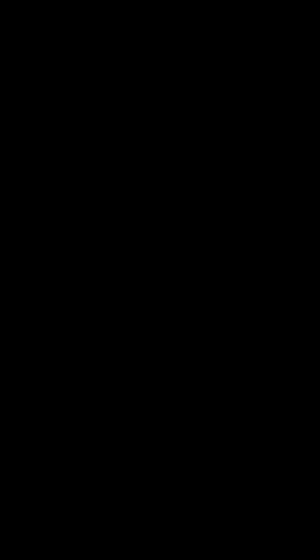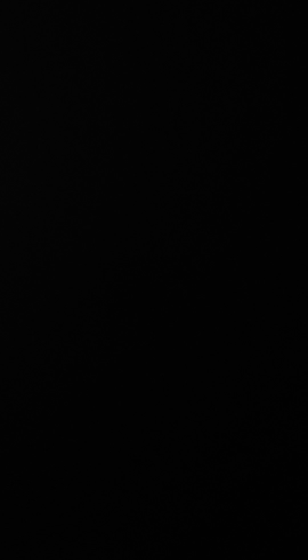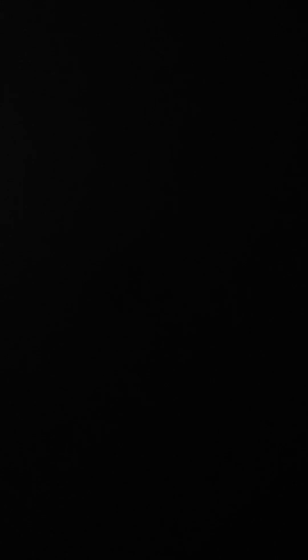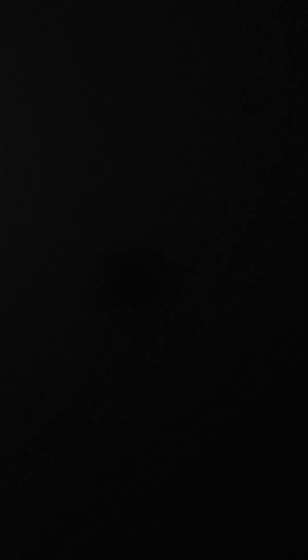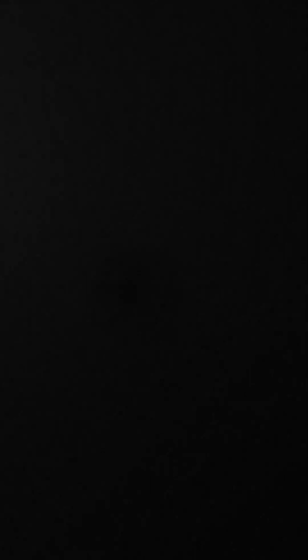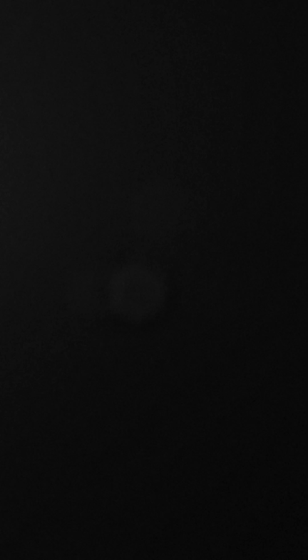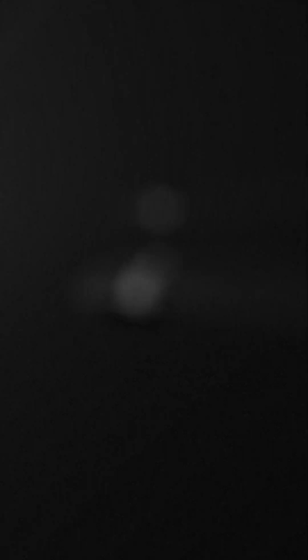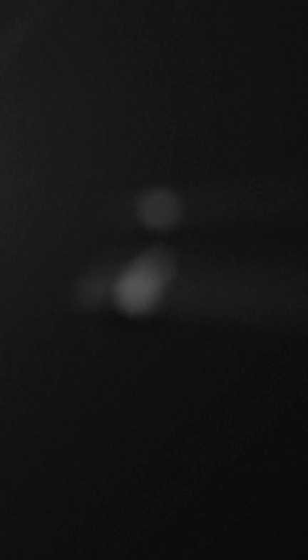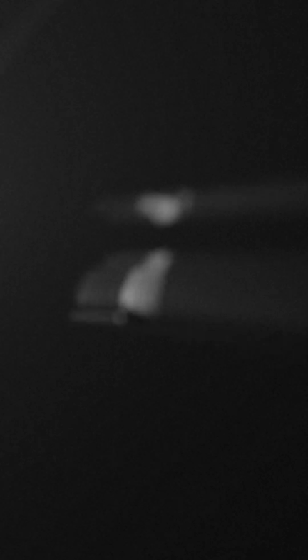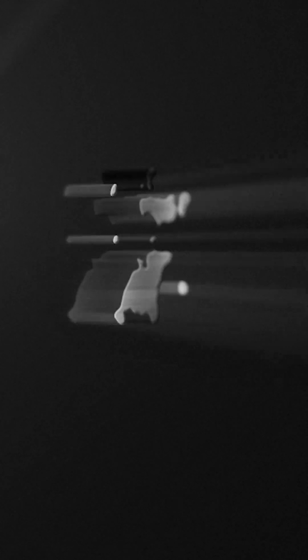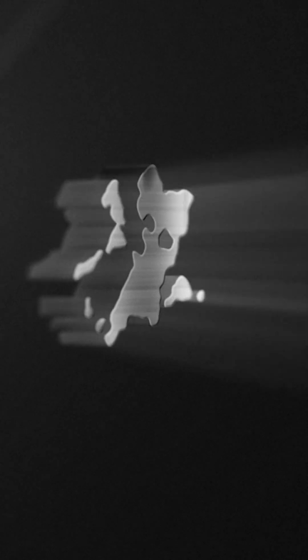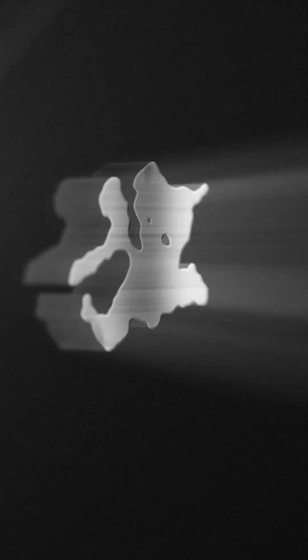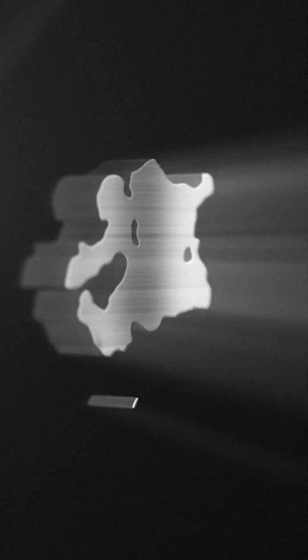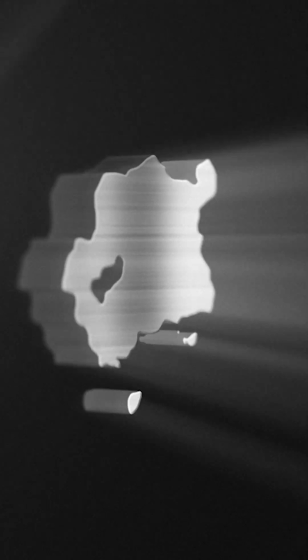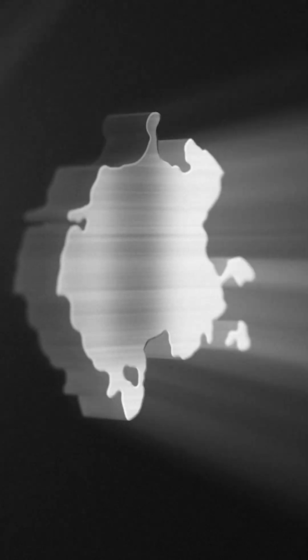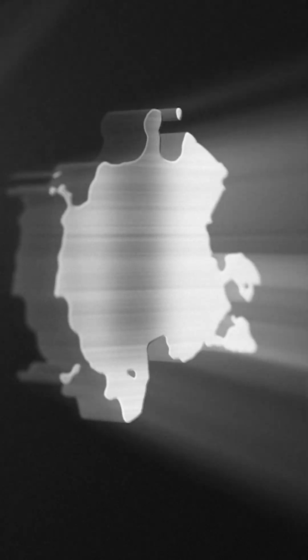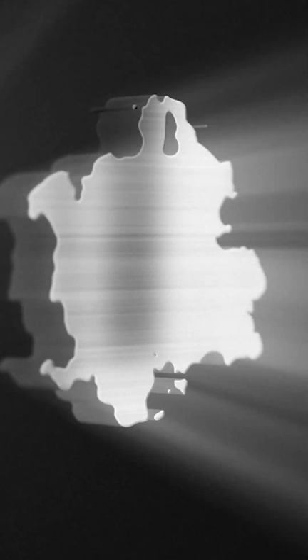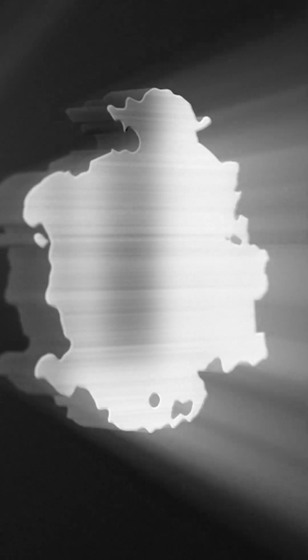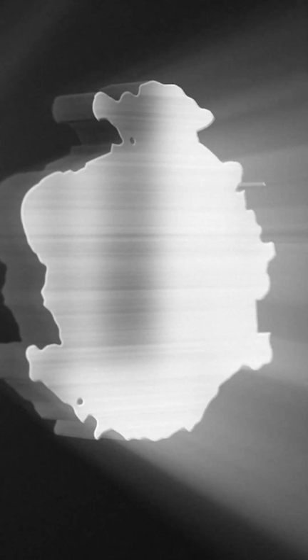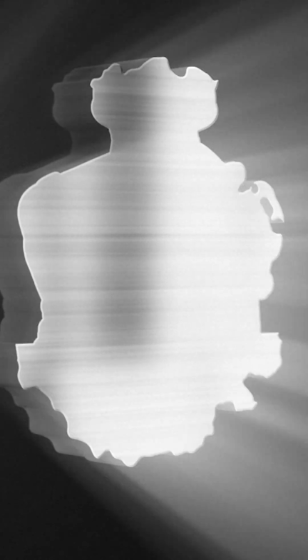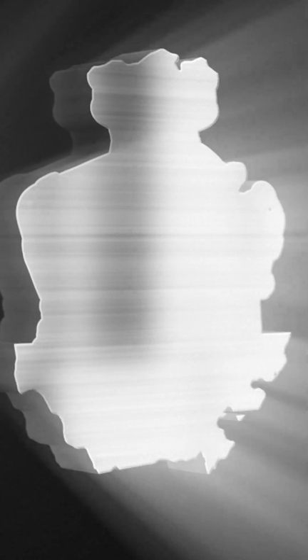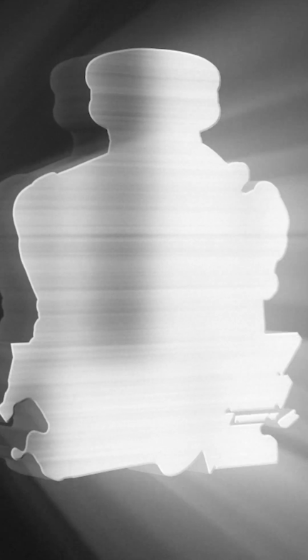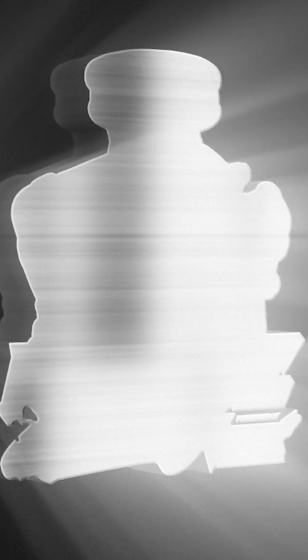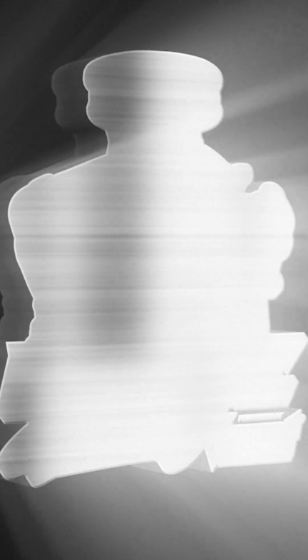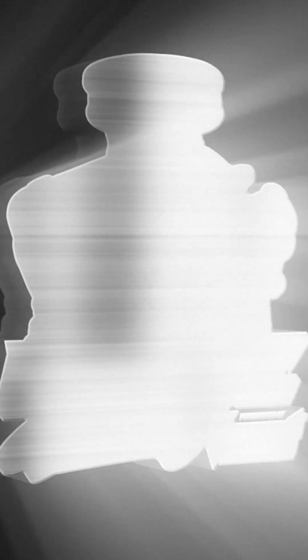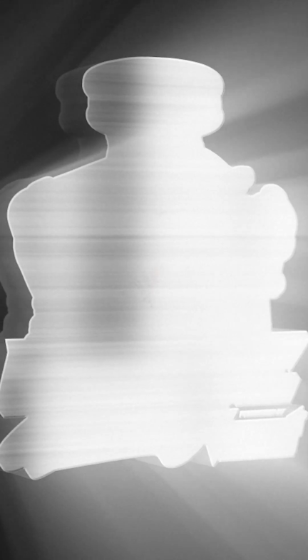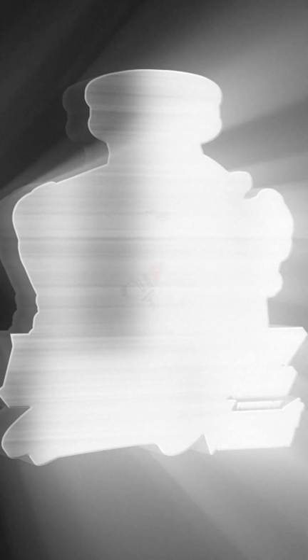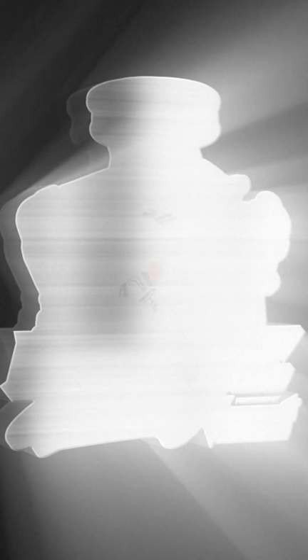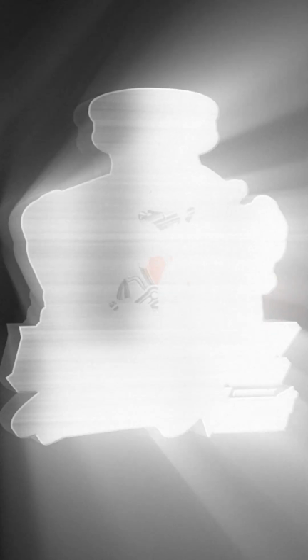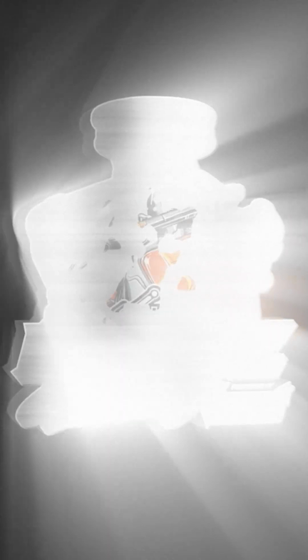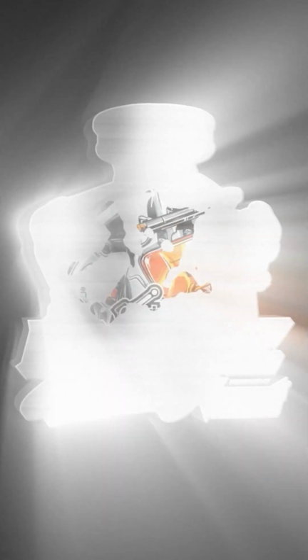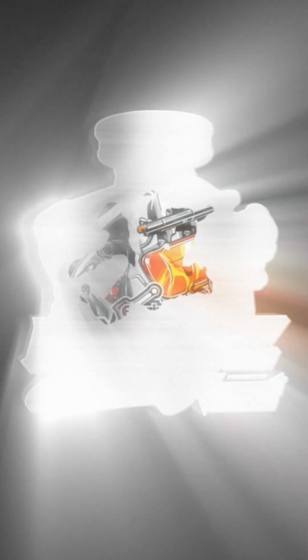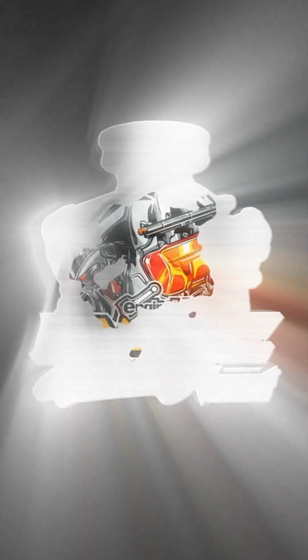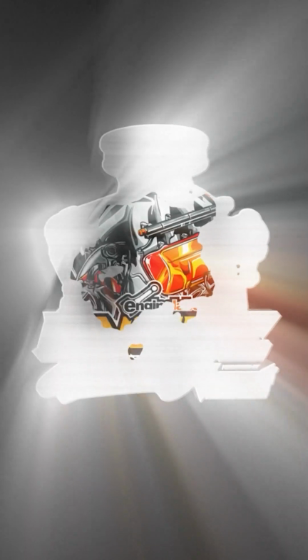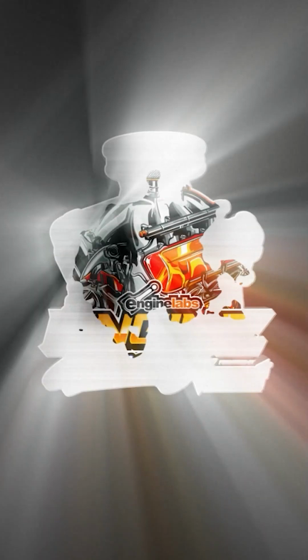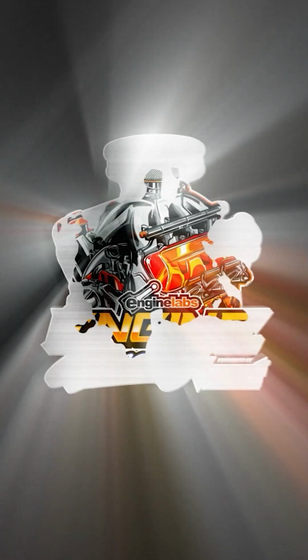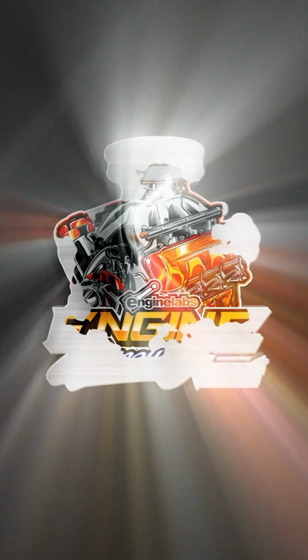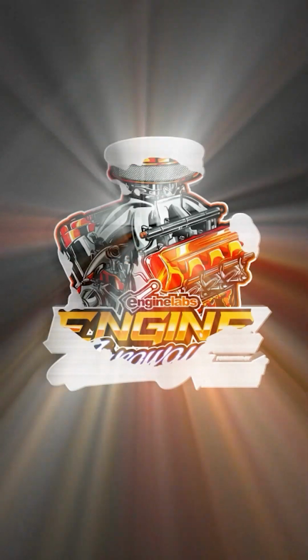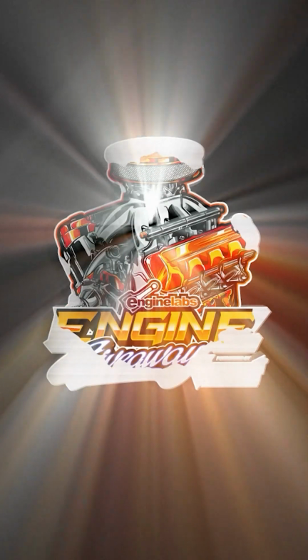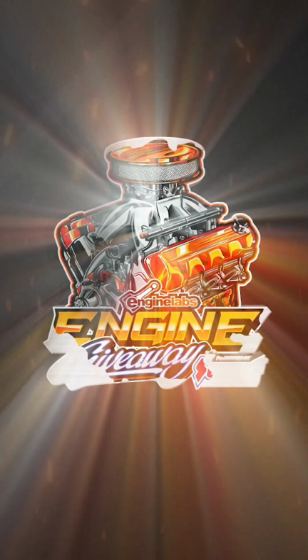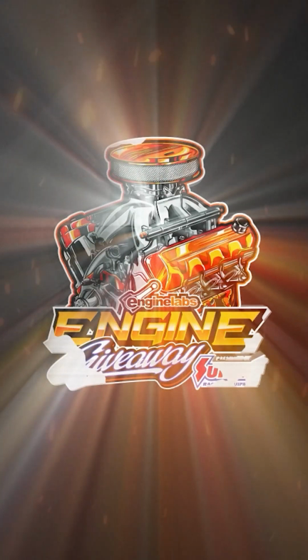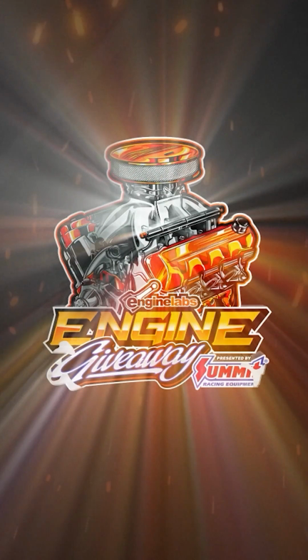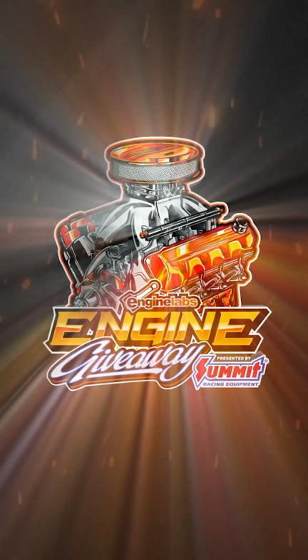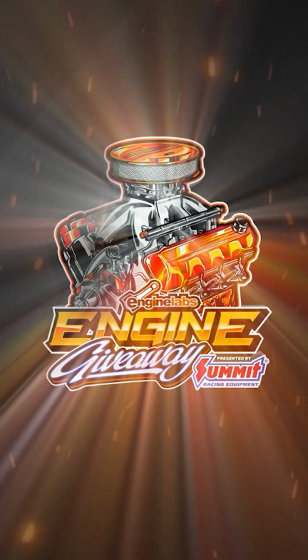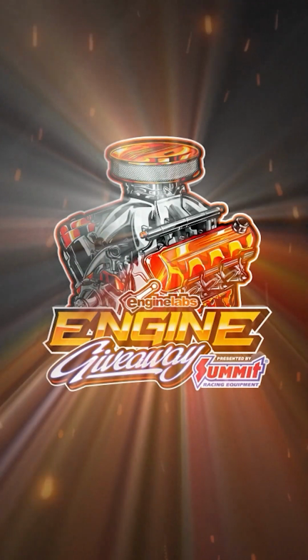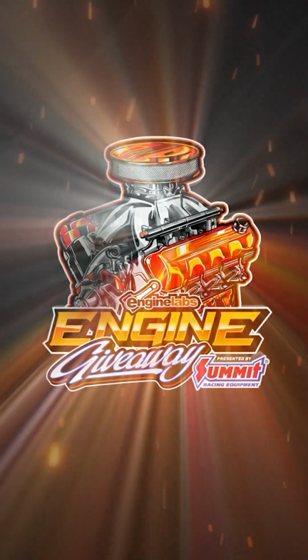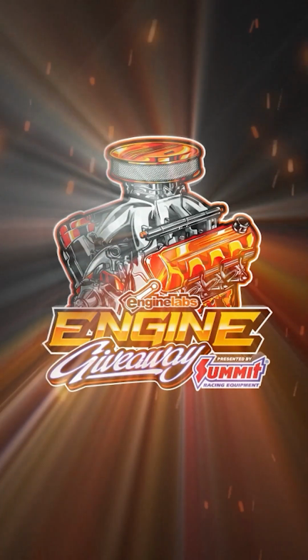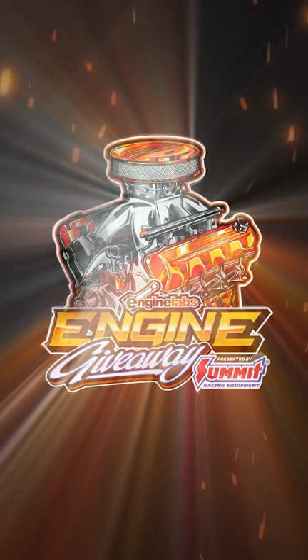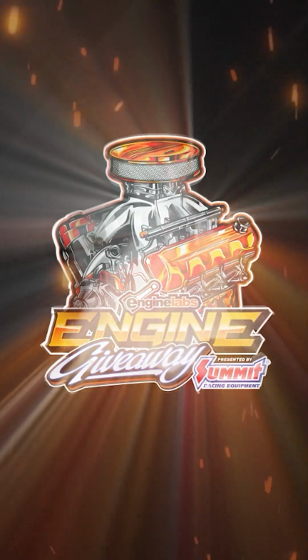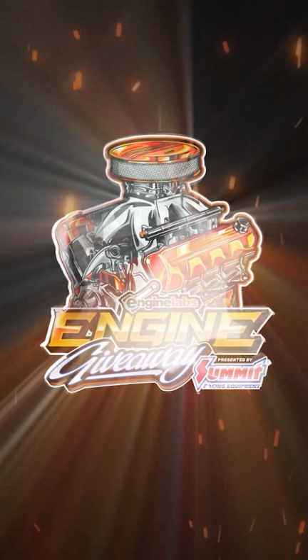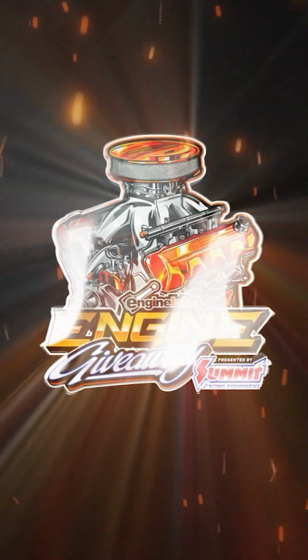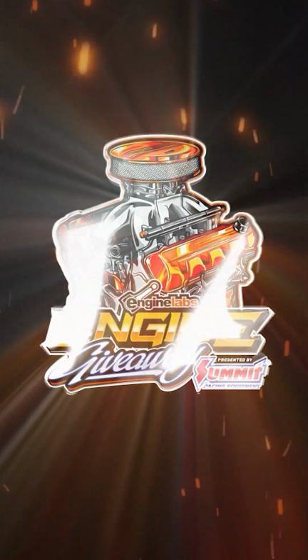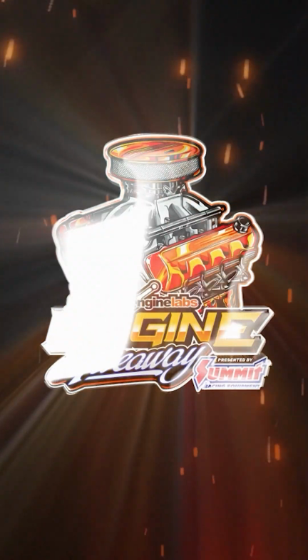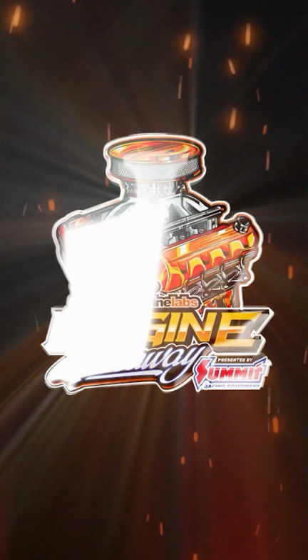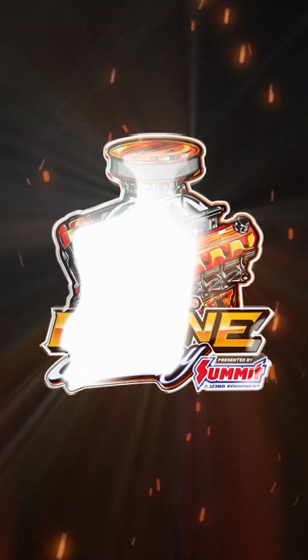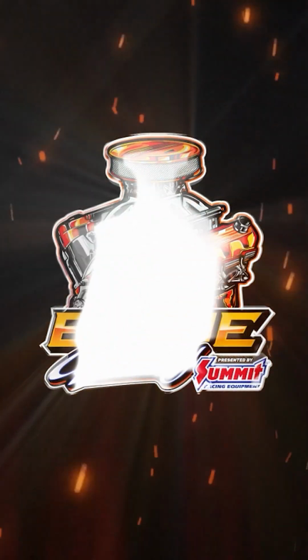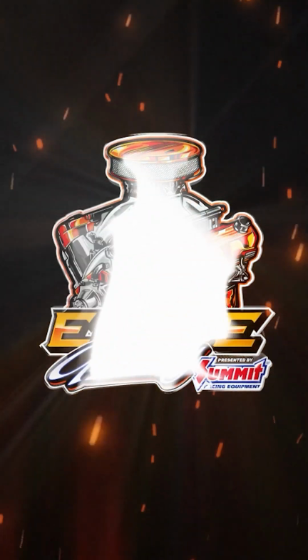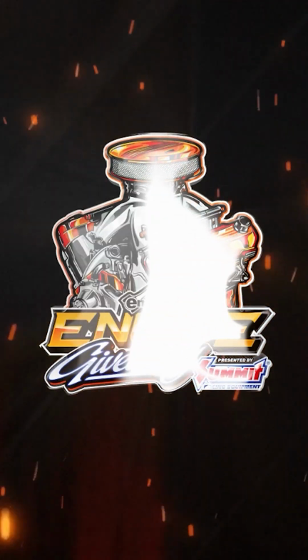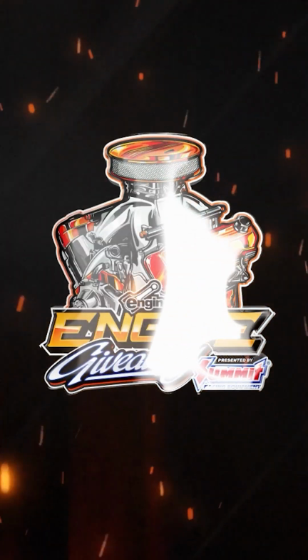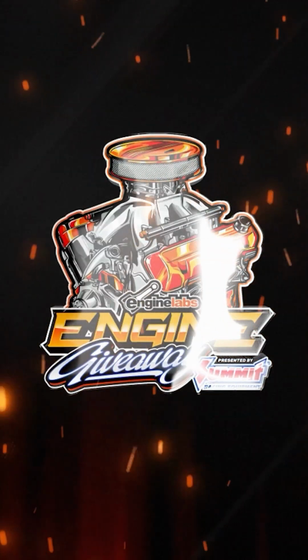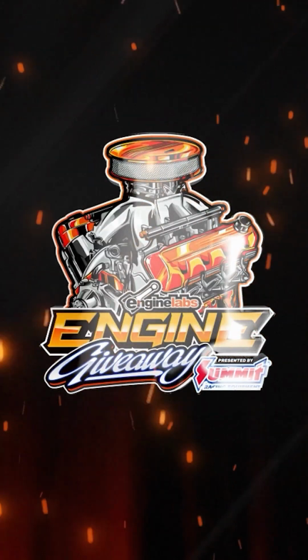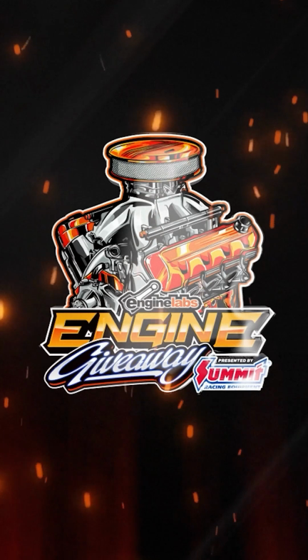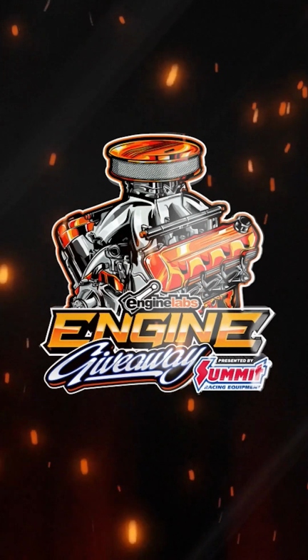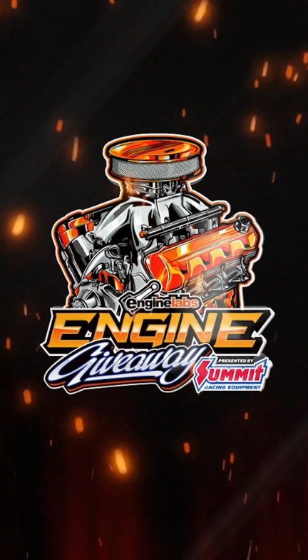Experience the opportunity of a lifetime — your chance to own a 1000-plus horsepower big block Chevy at no cost. Visit enginelabsgiveaway.com and secure your spot today.